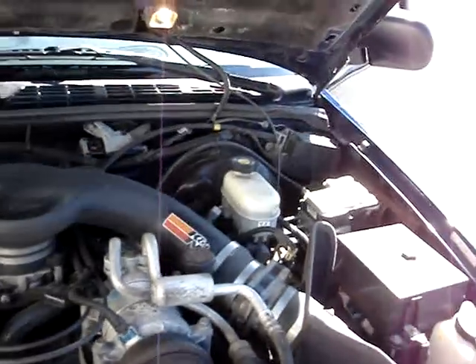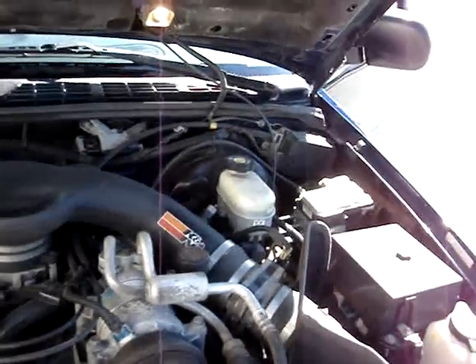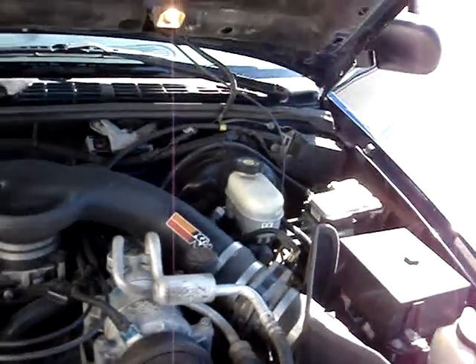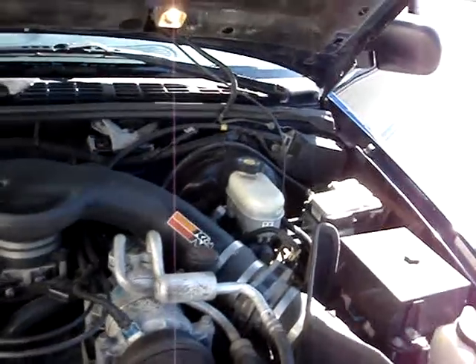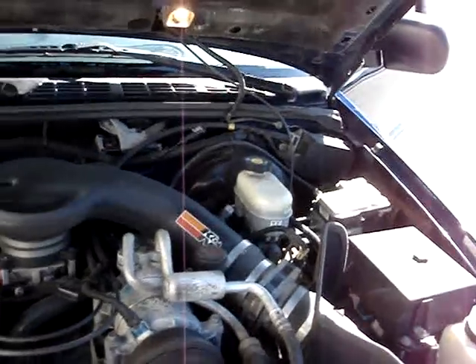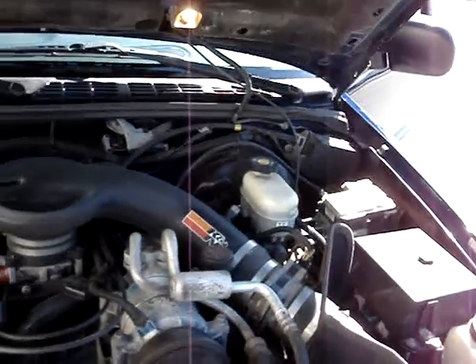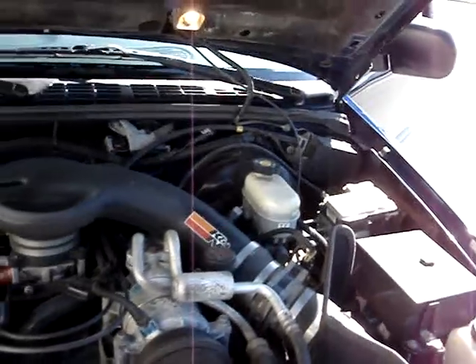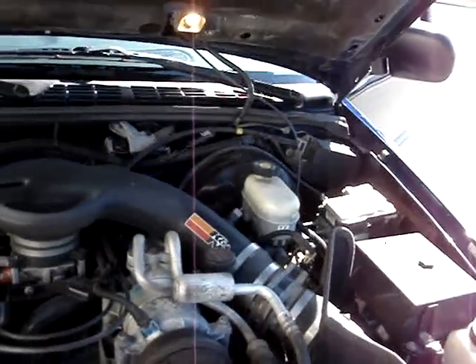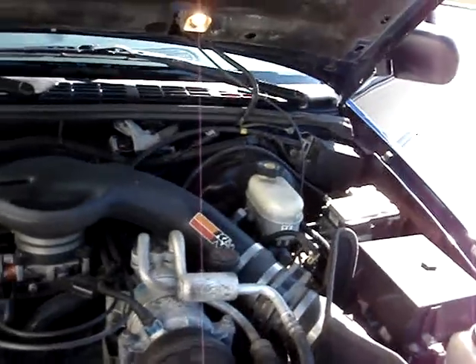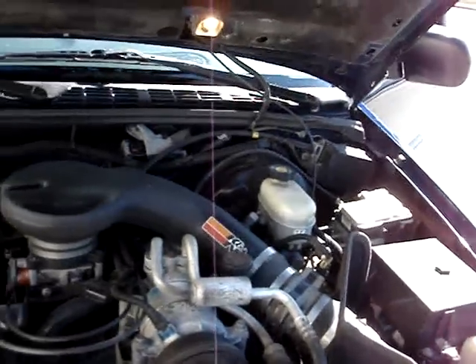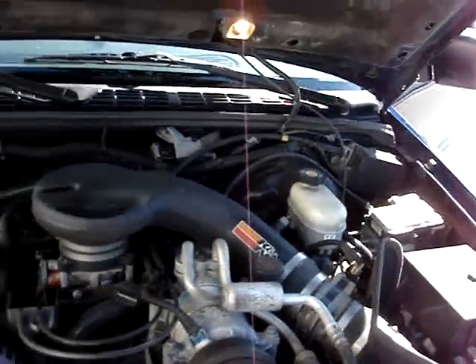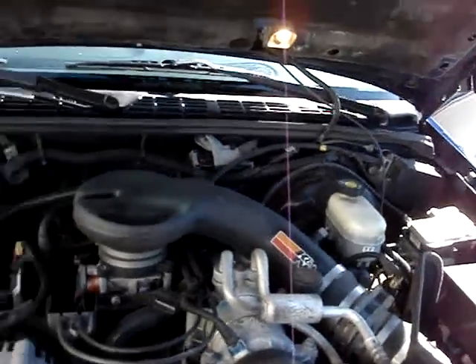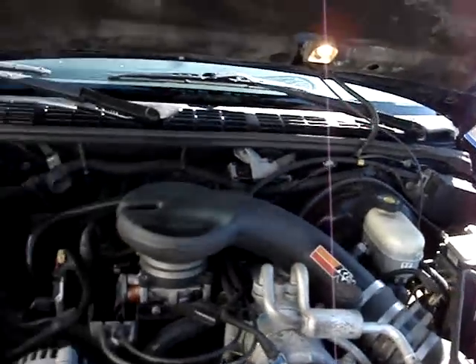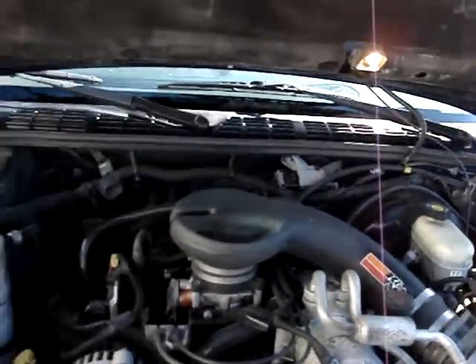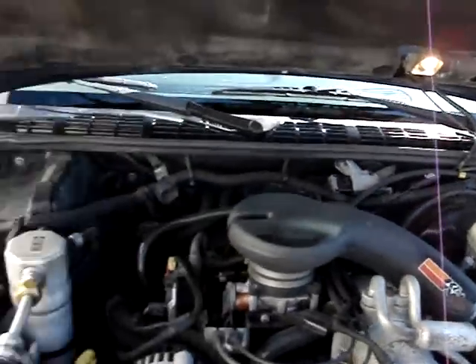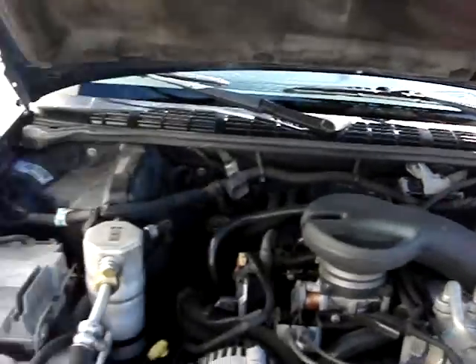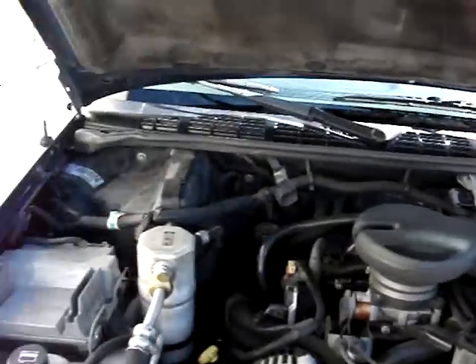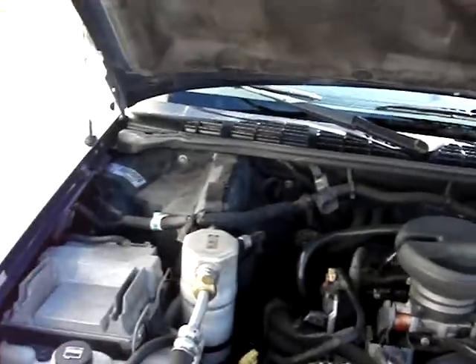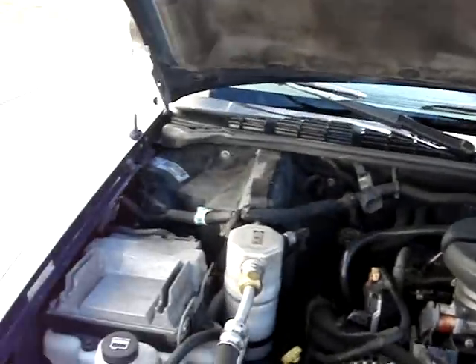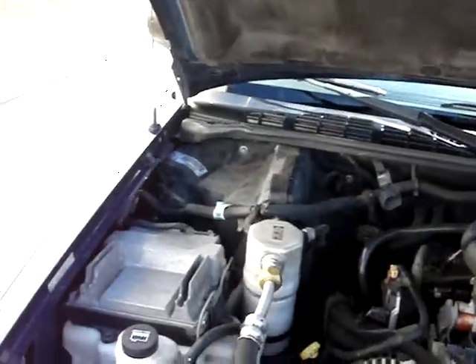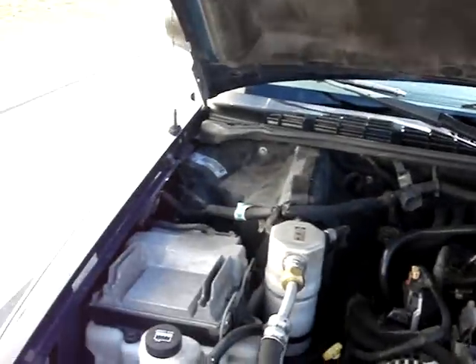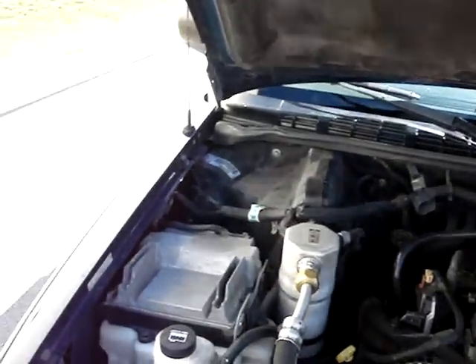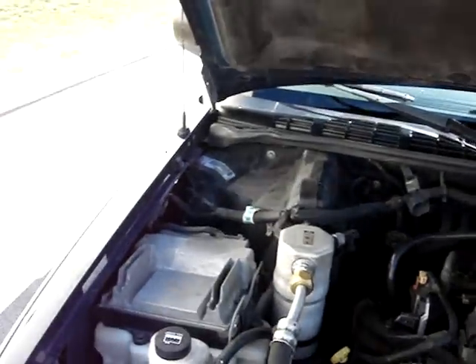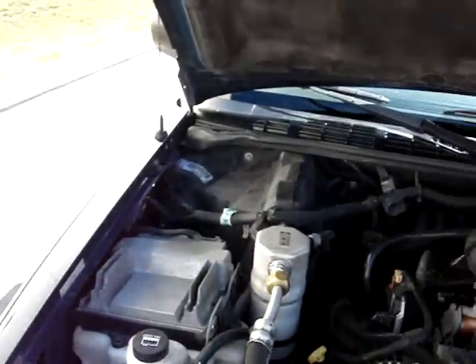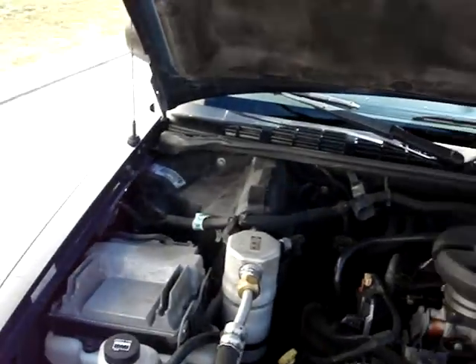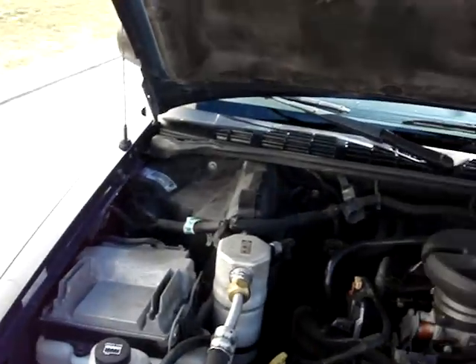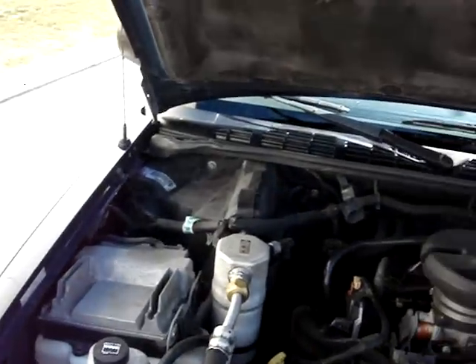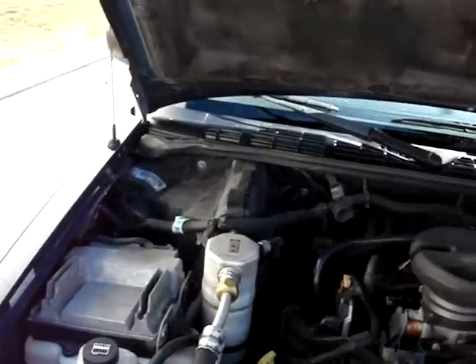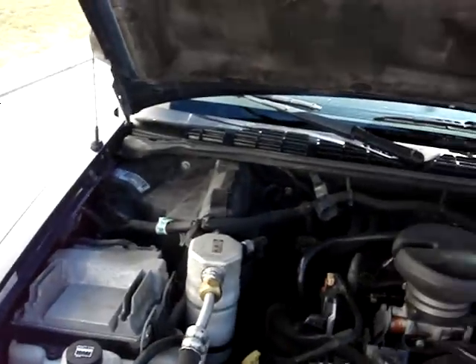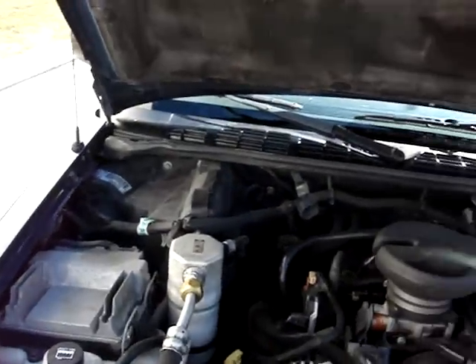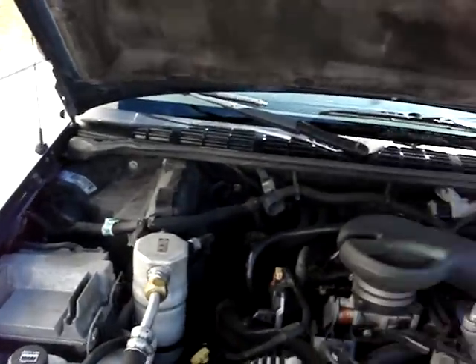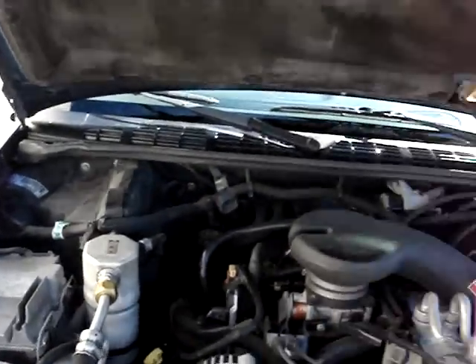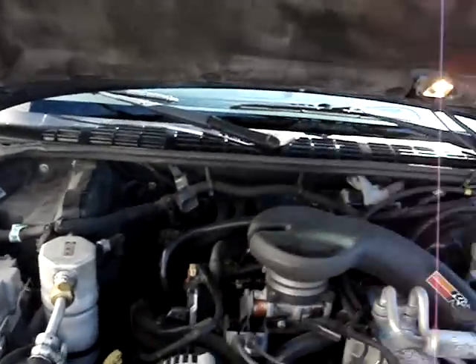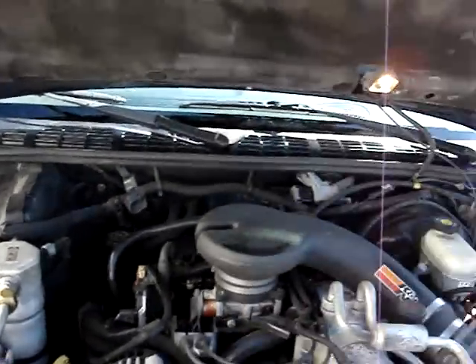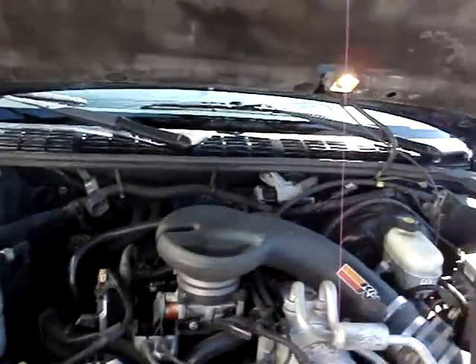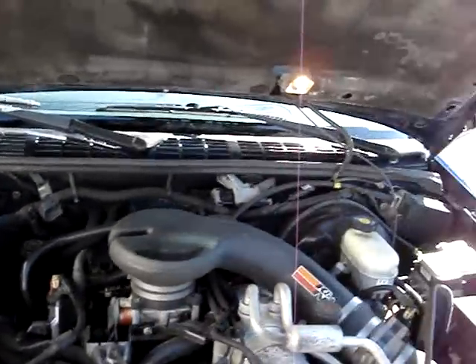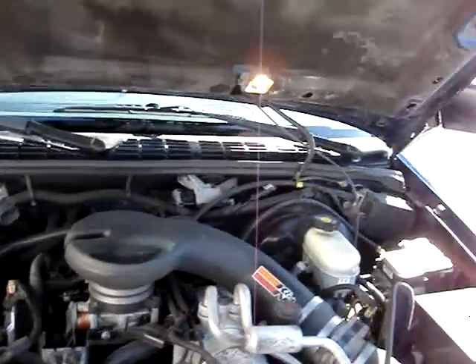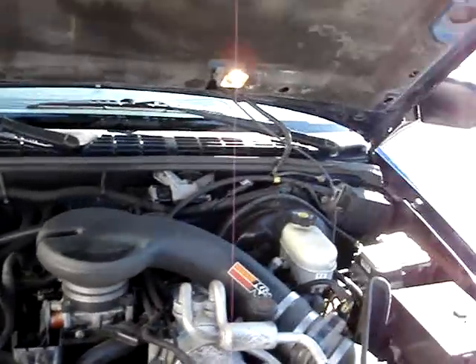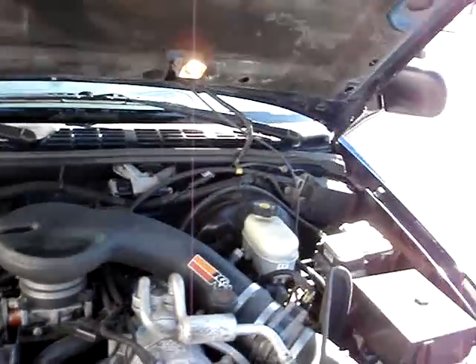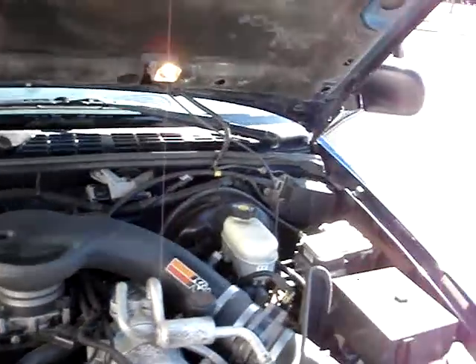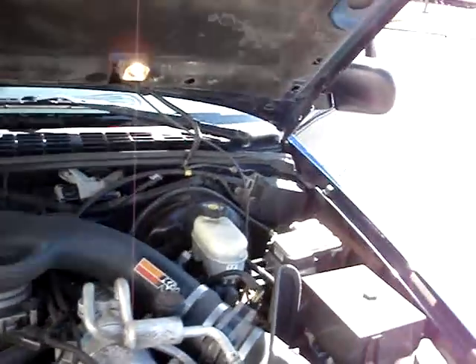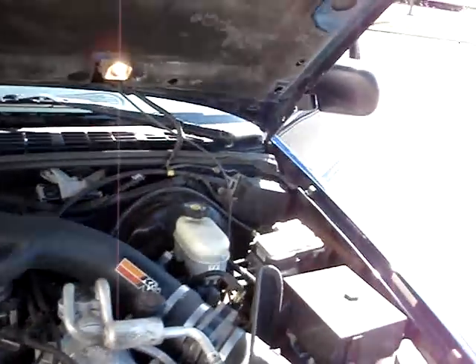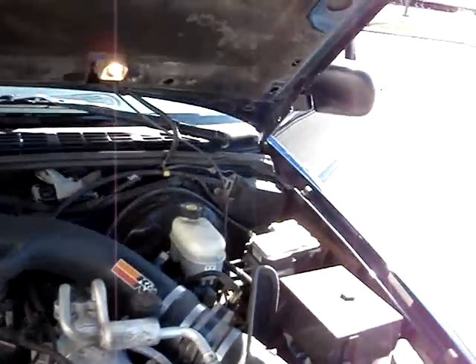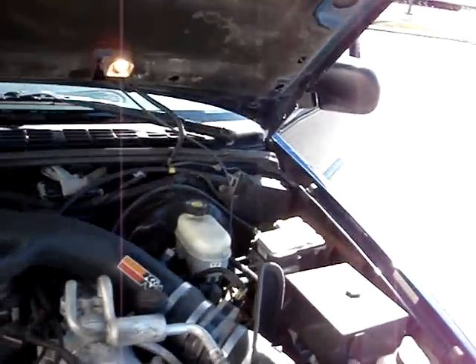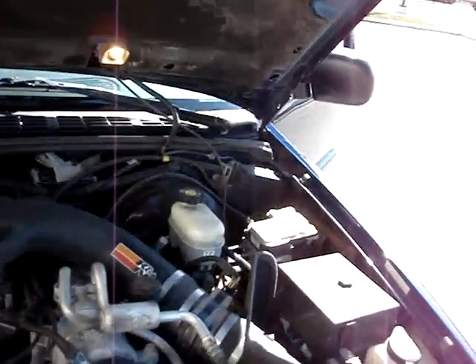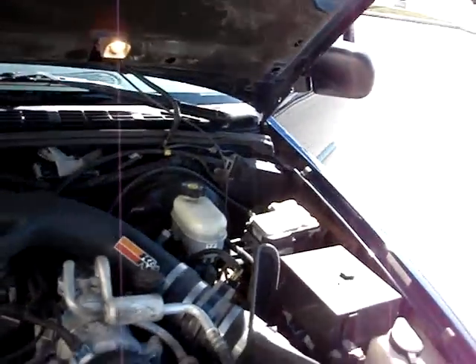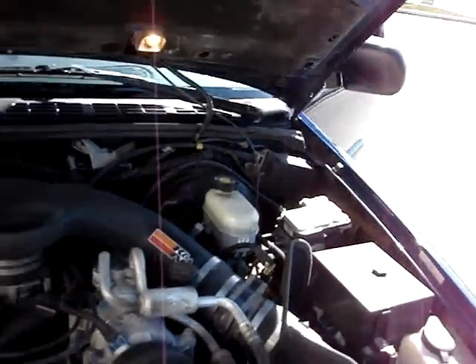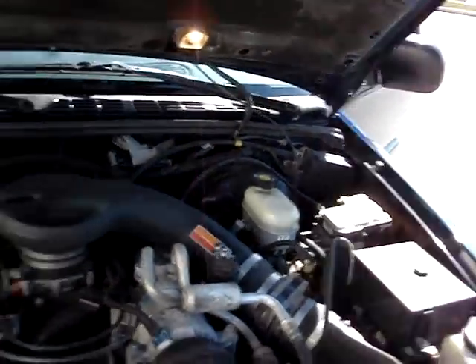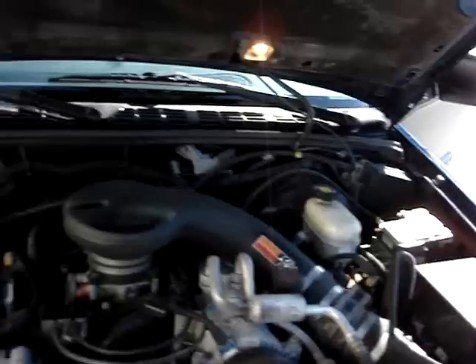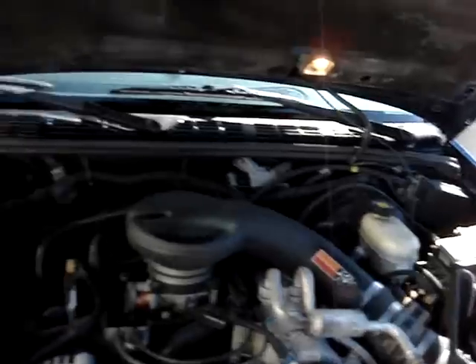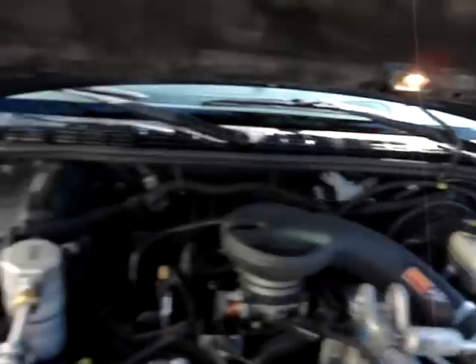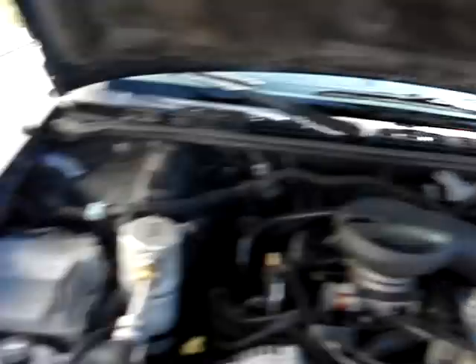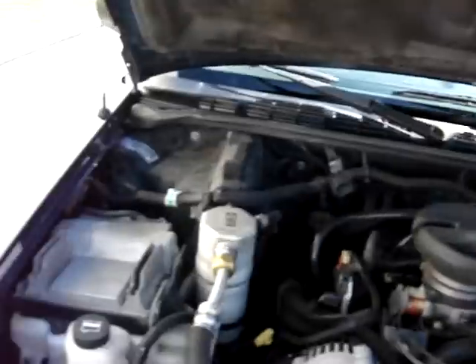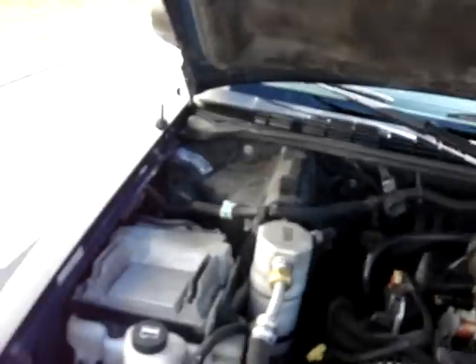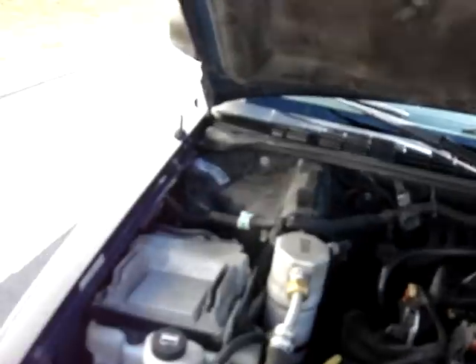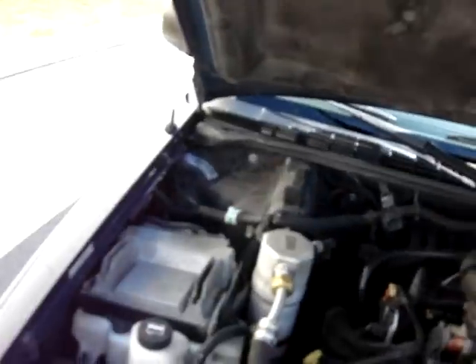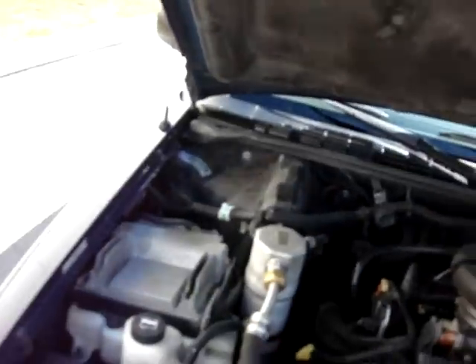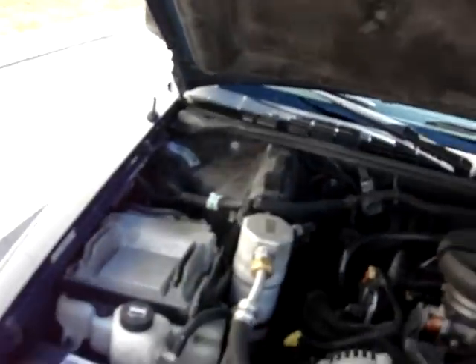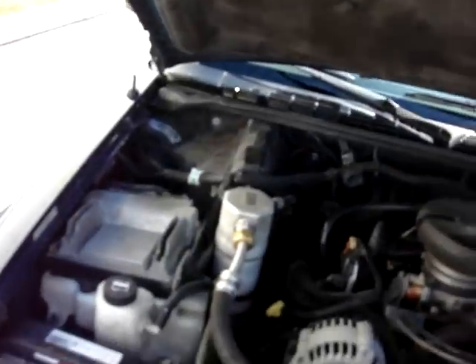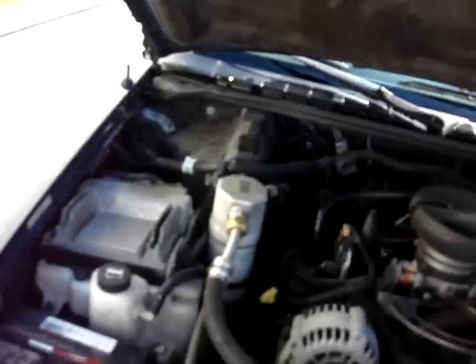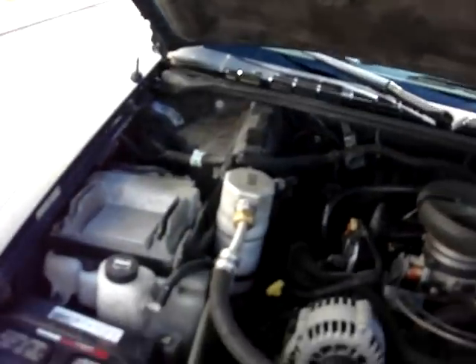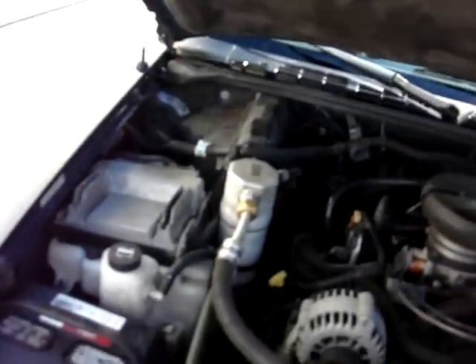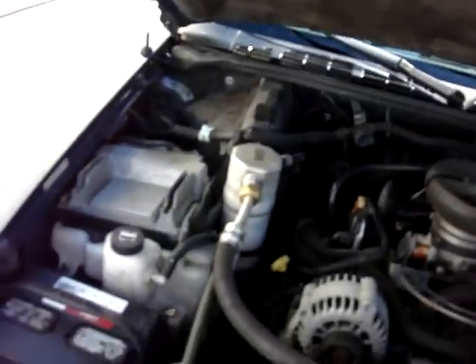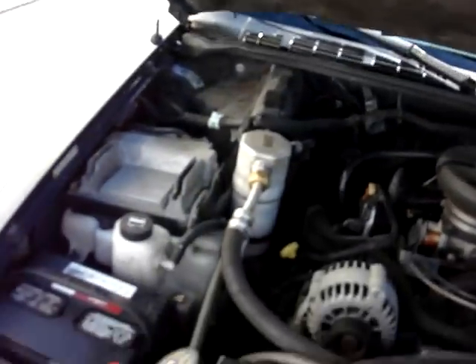Here's the motor — sounds good. The air conditioning is cold. It has a 4.3 V6.